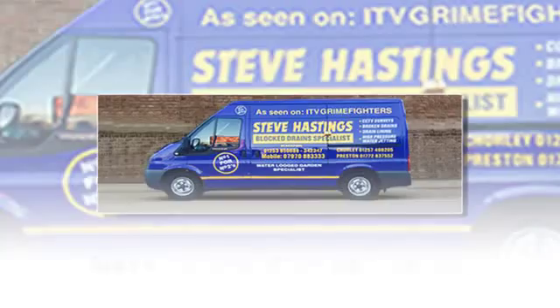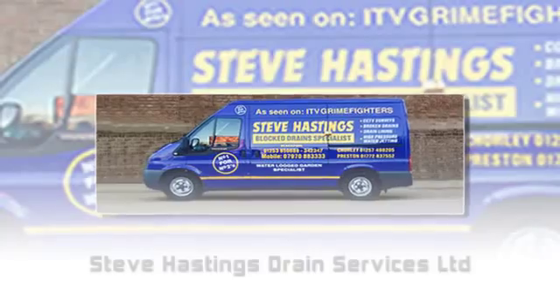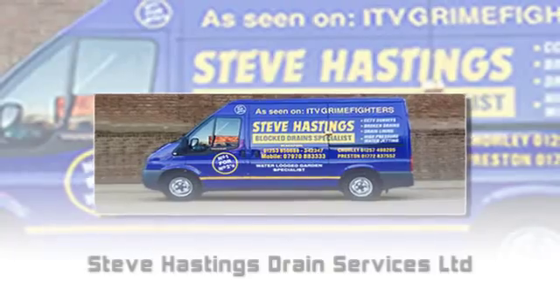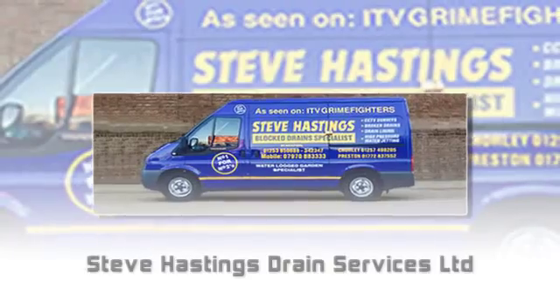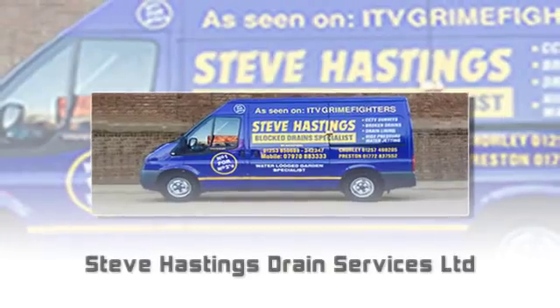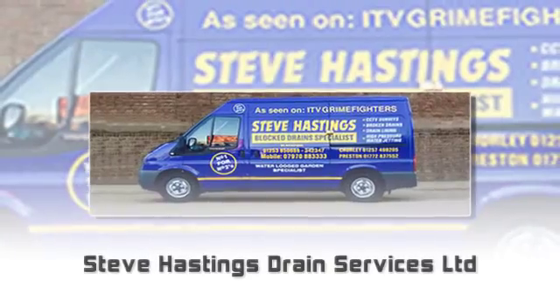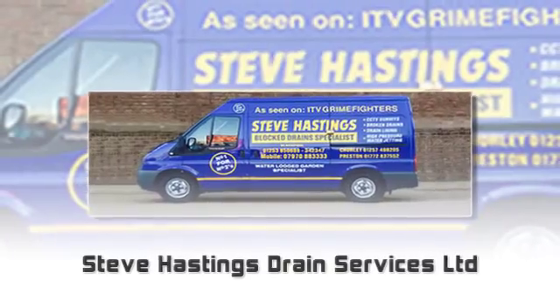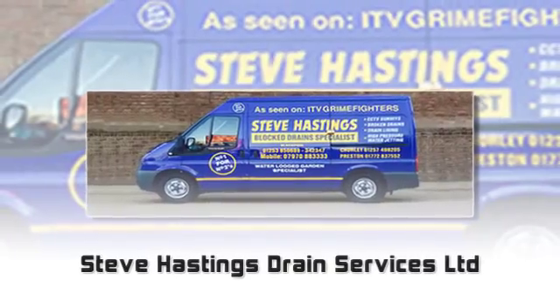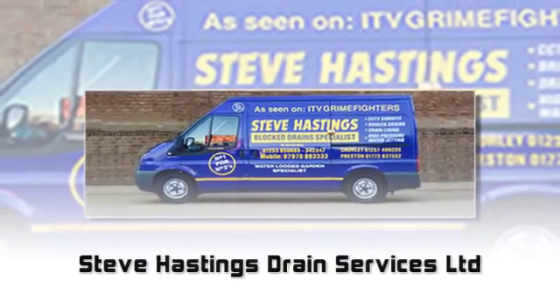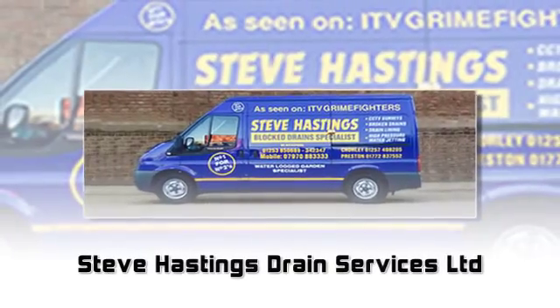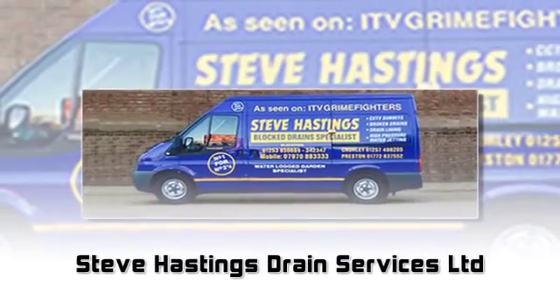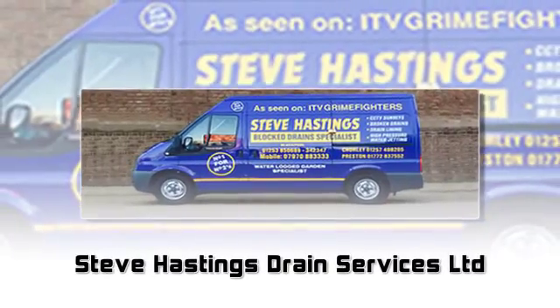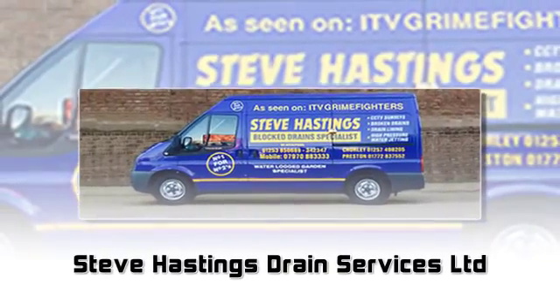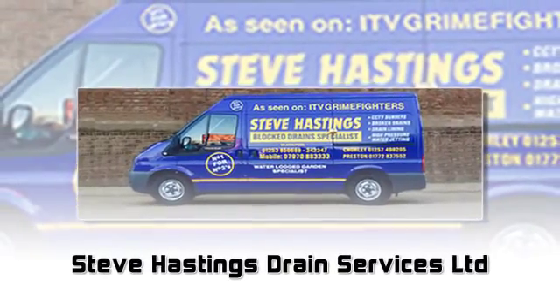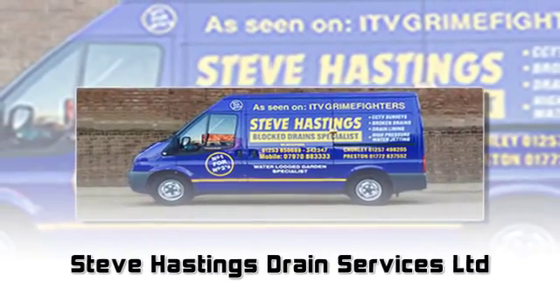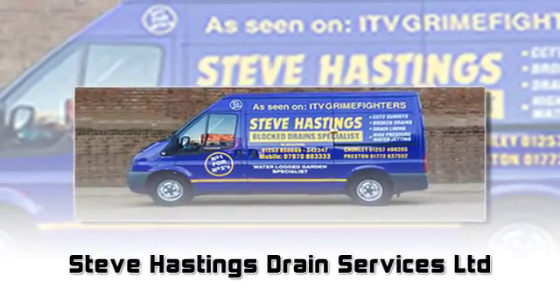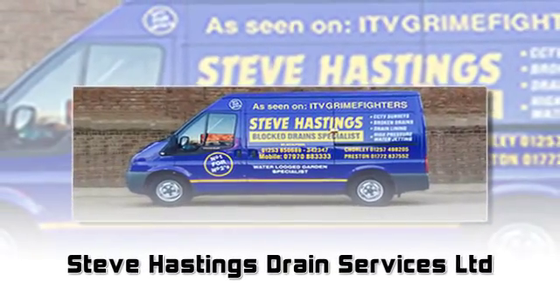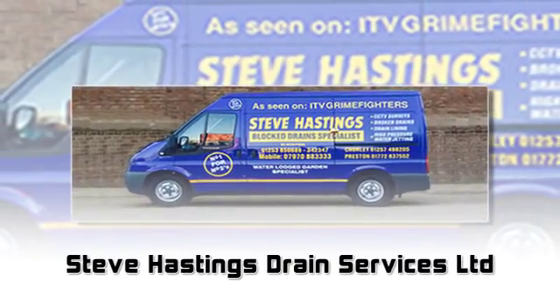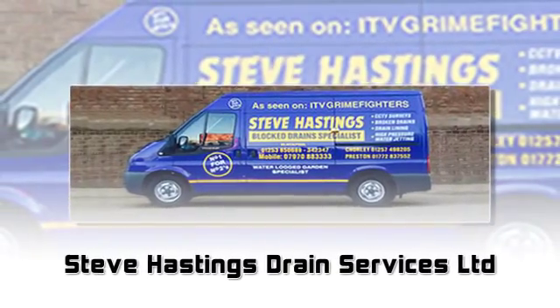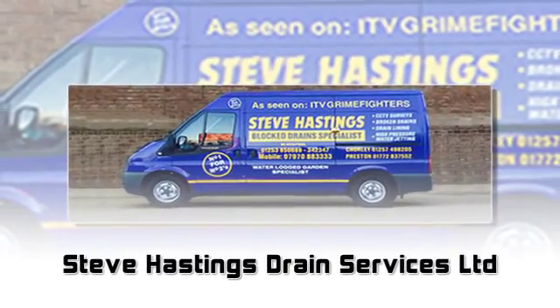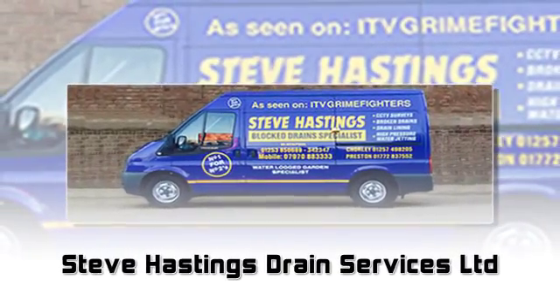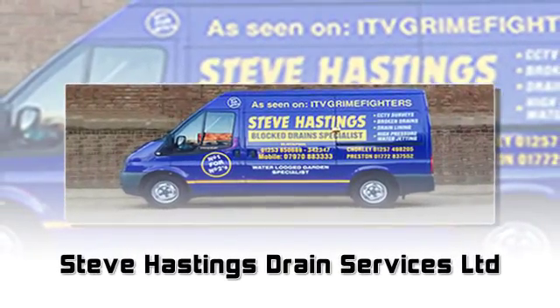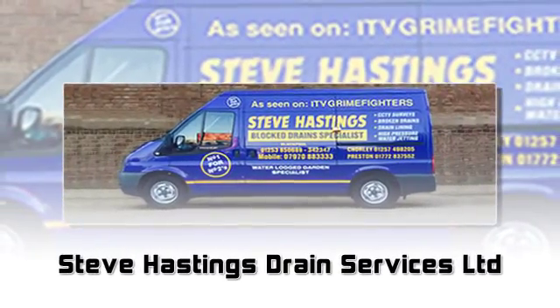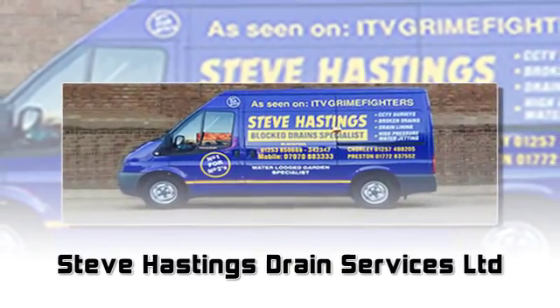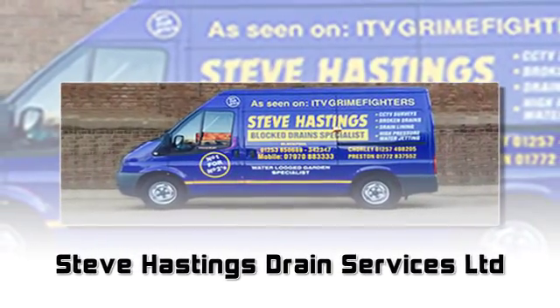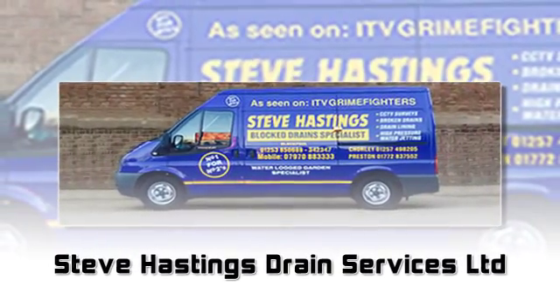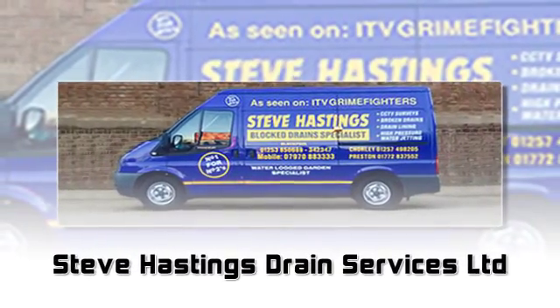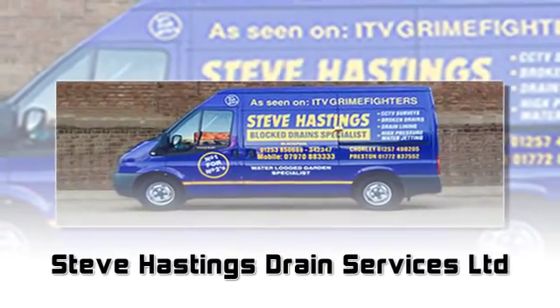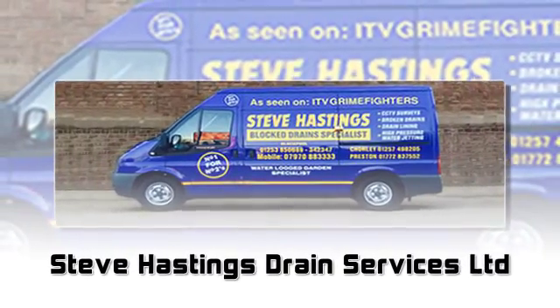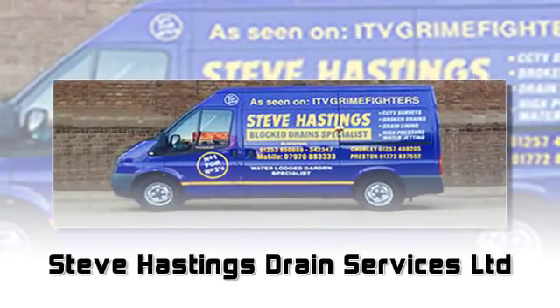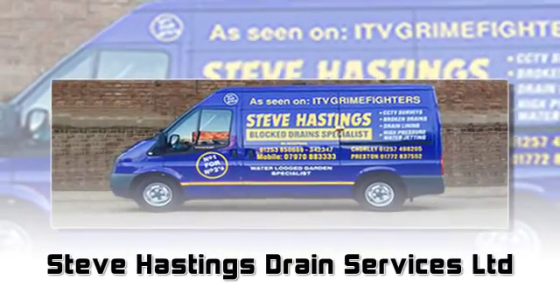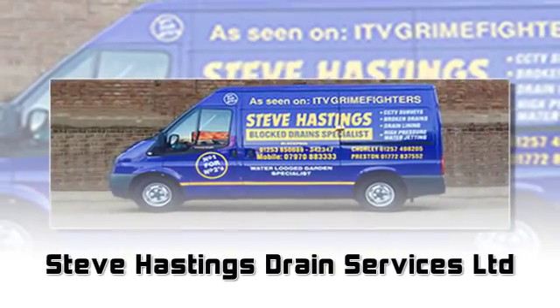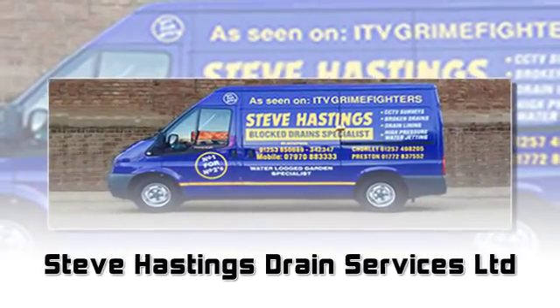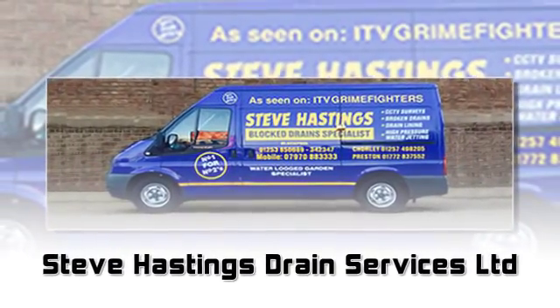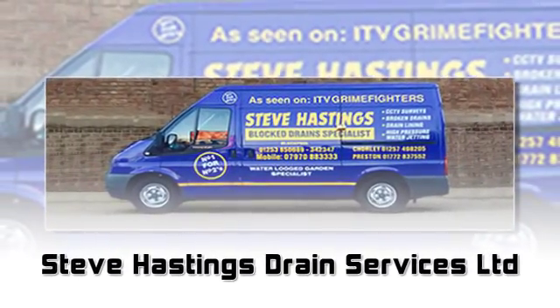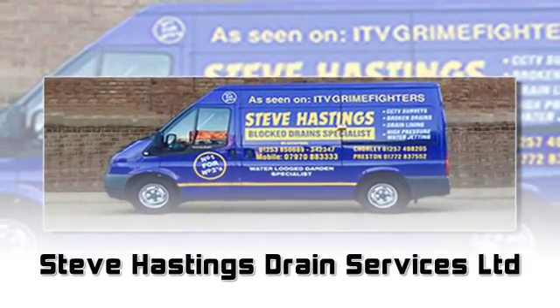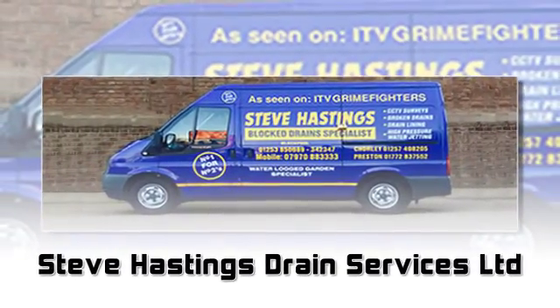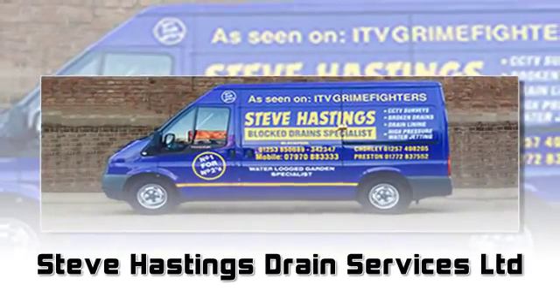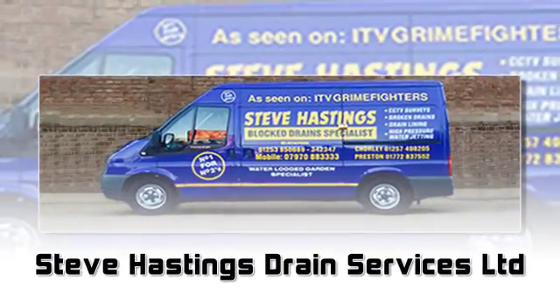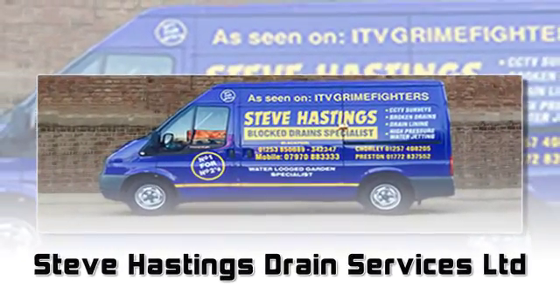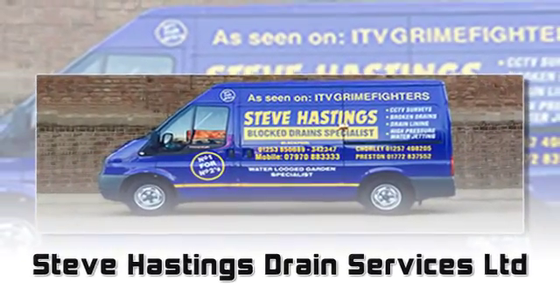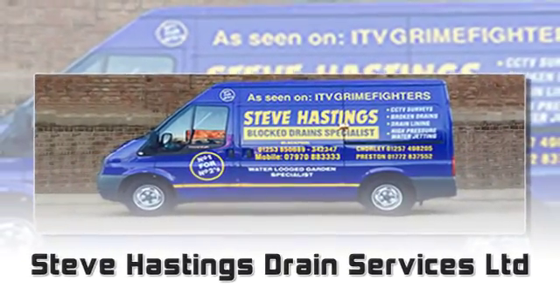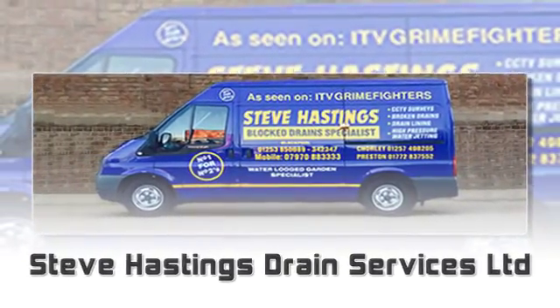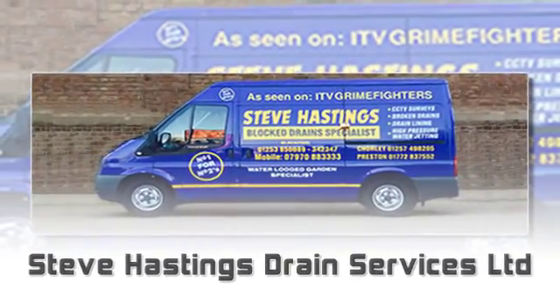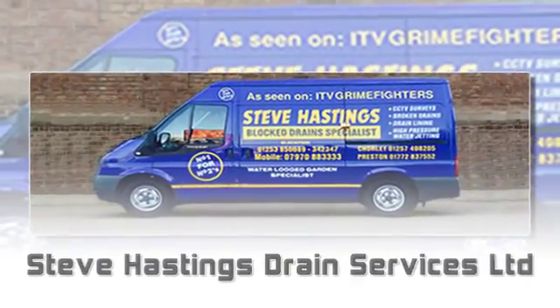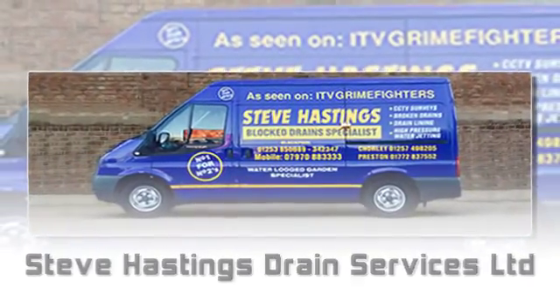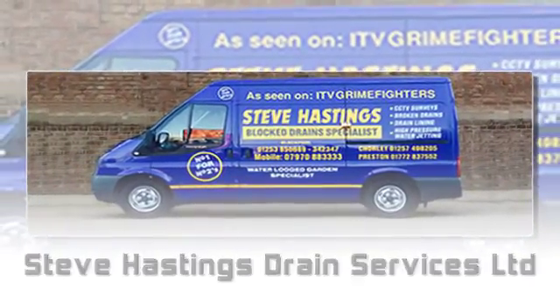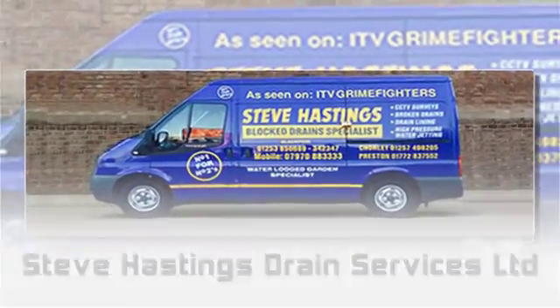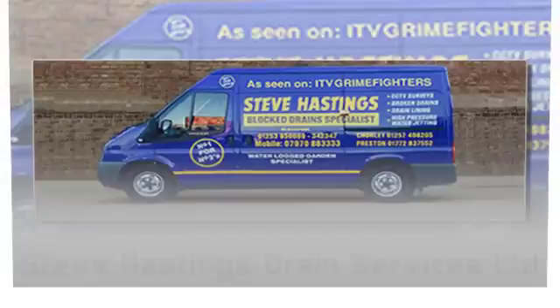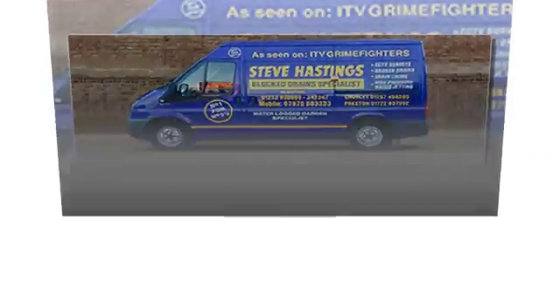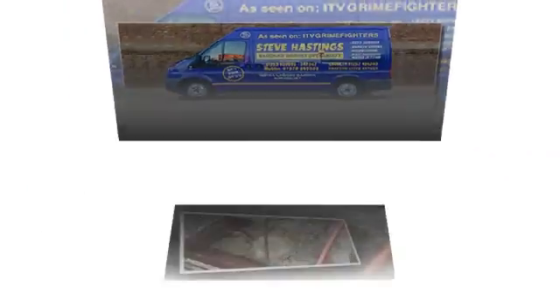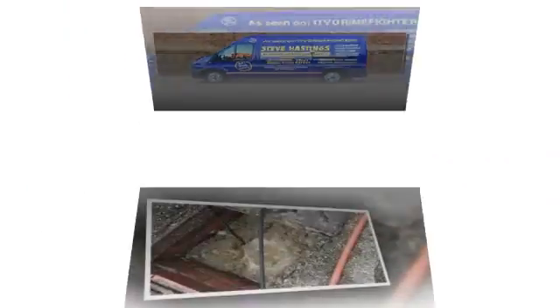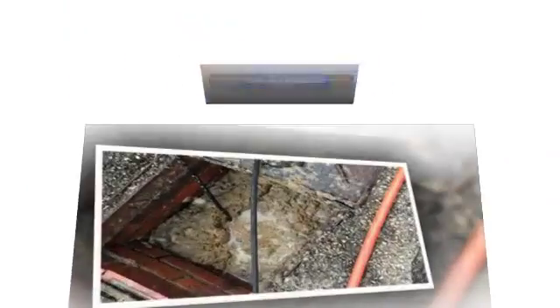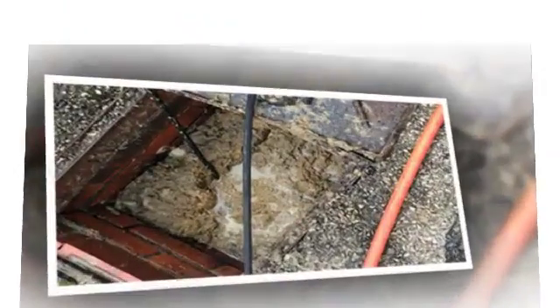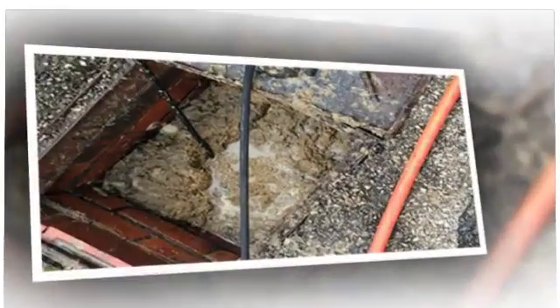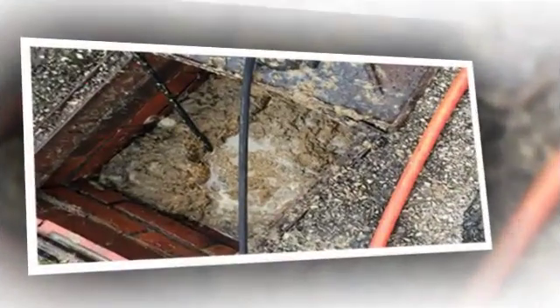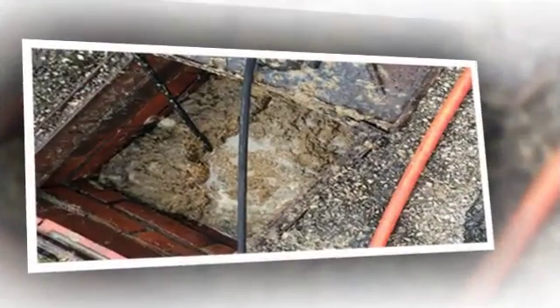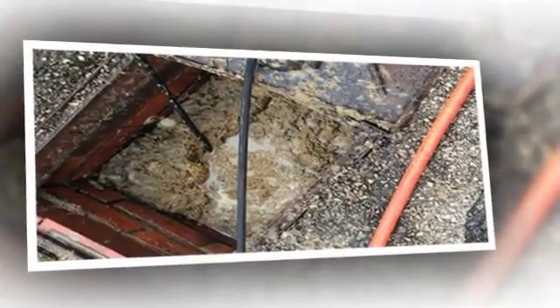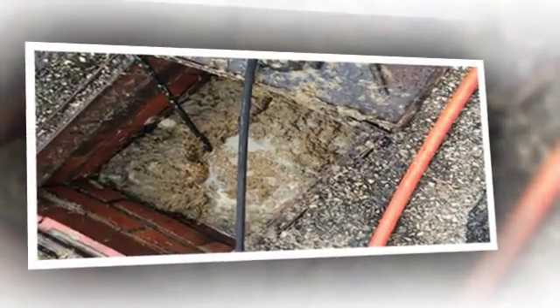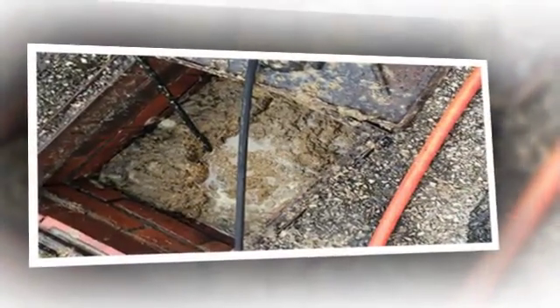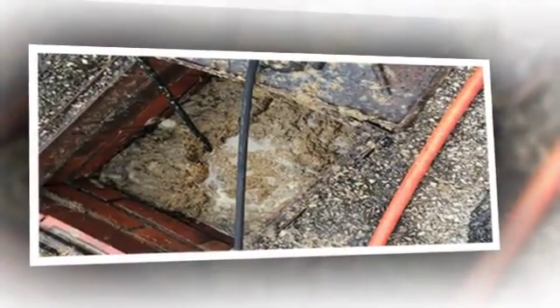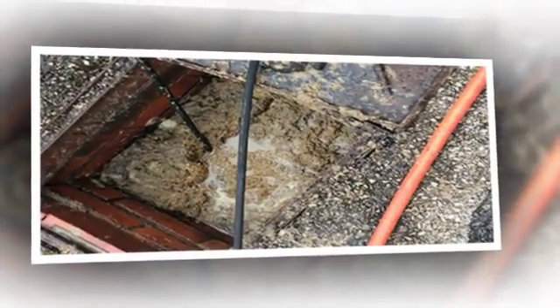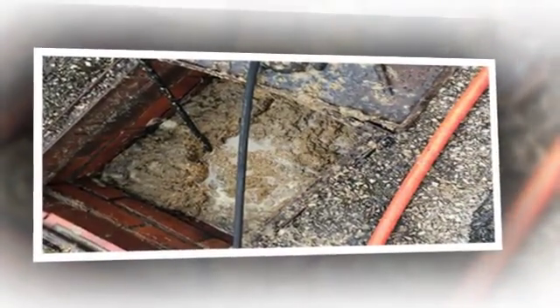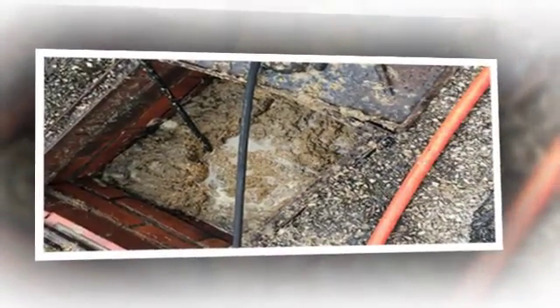You'll know when you've got a blocked drain. That smell — dreadful — and the water from your washing machine, or your shower or sink, won't get away.